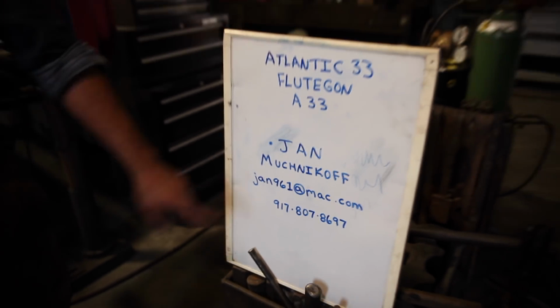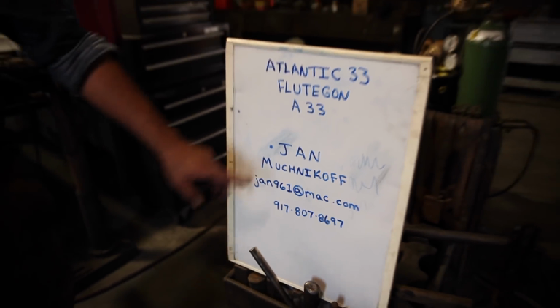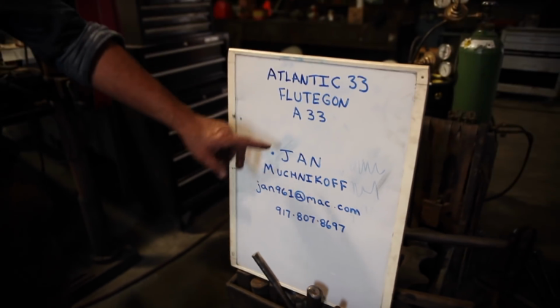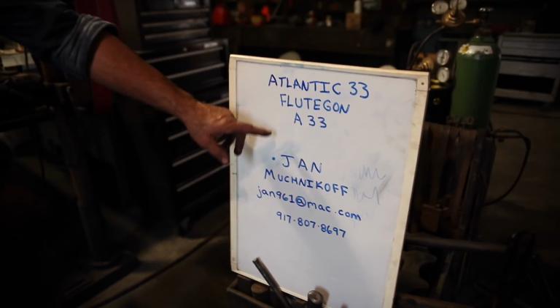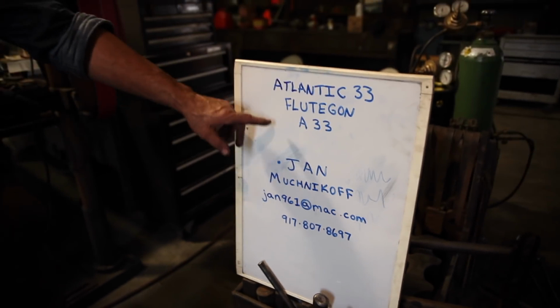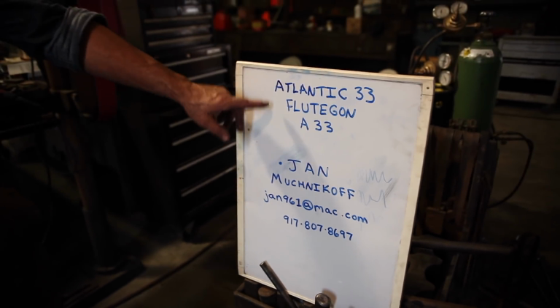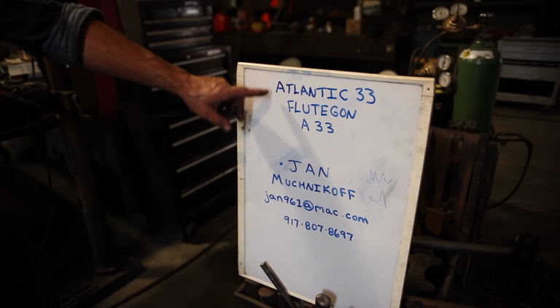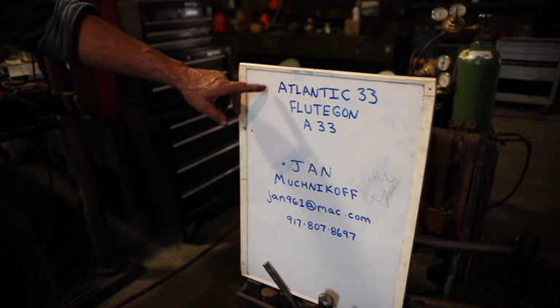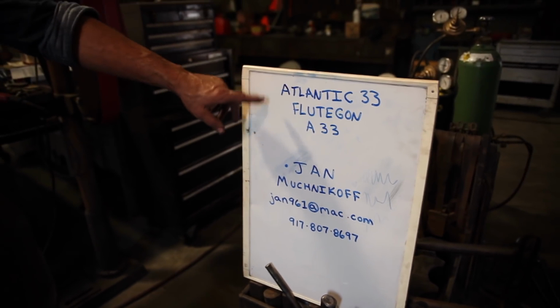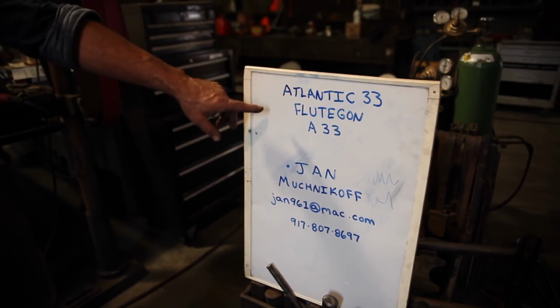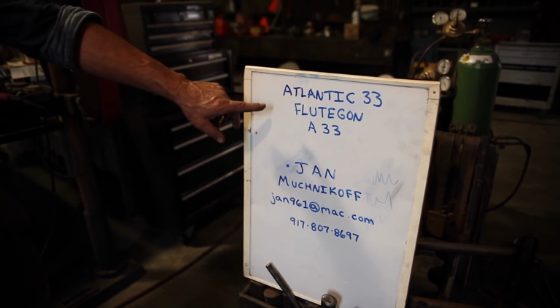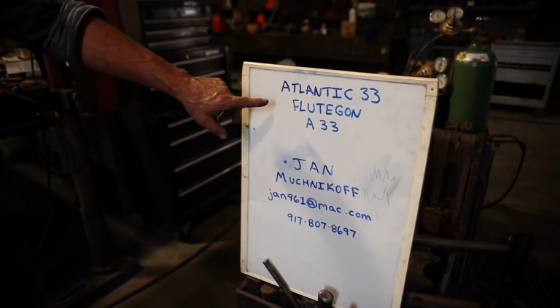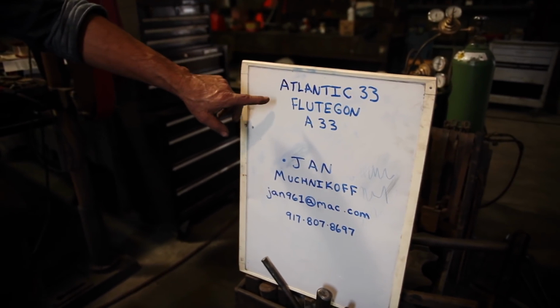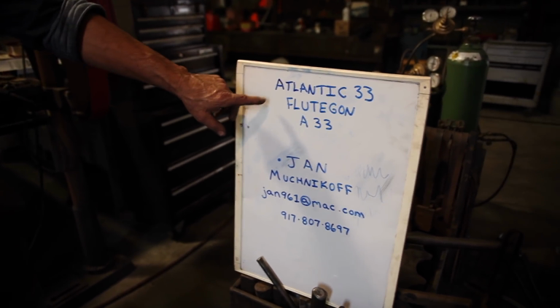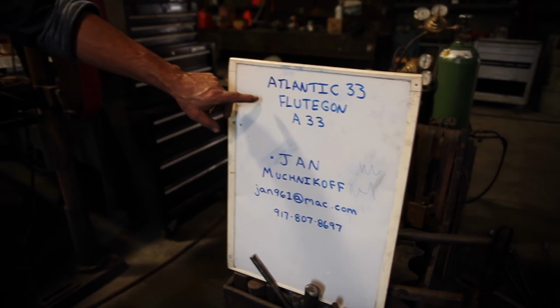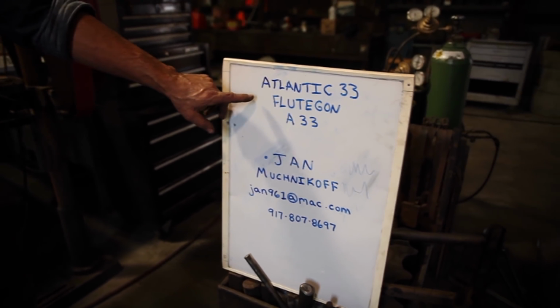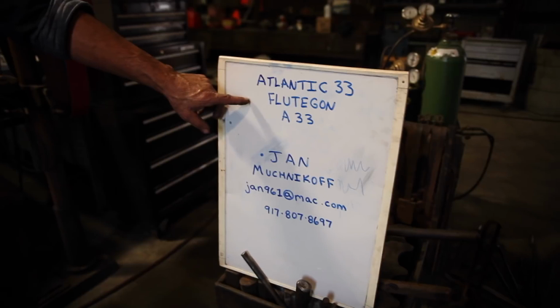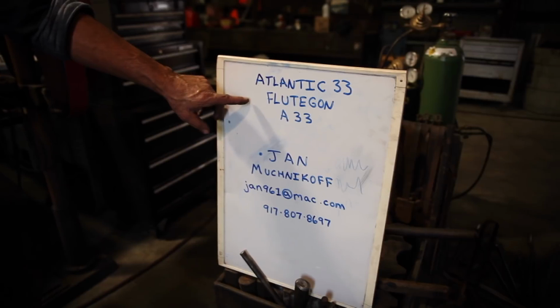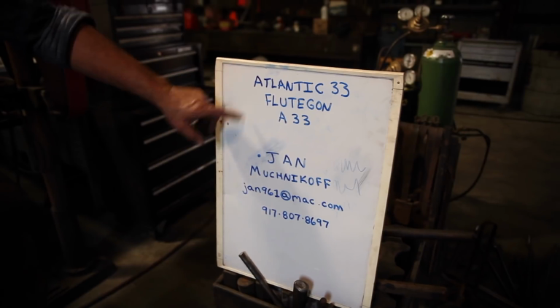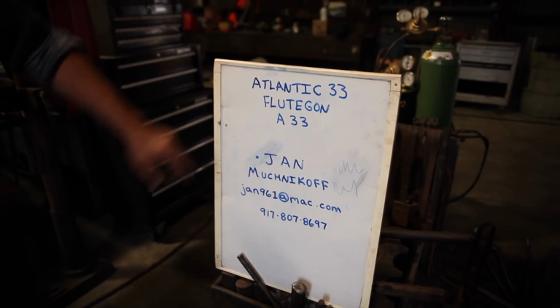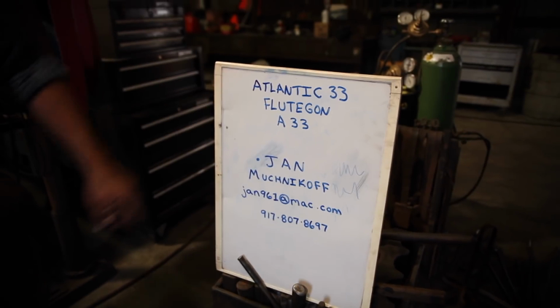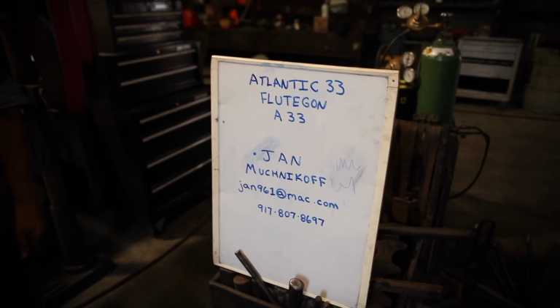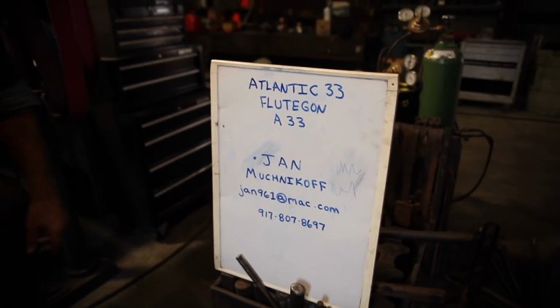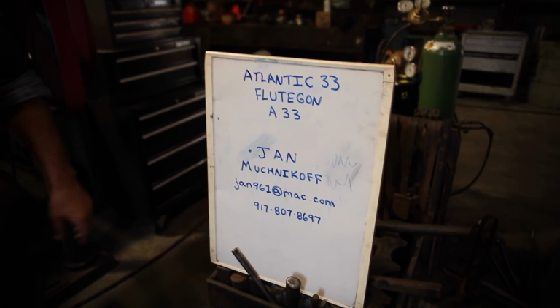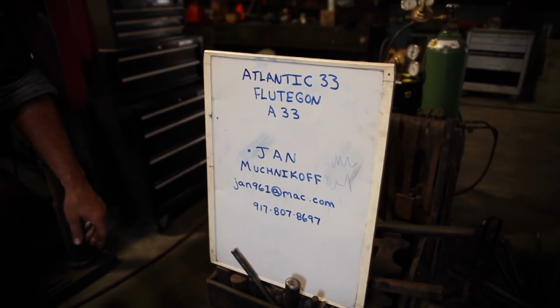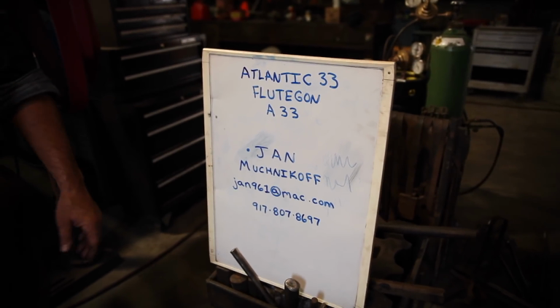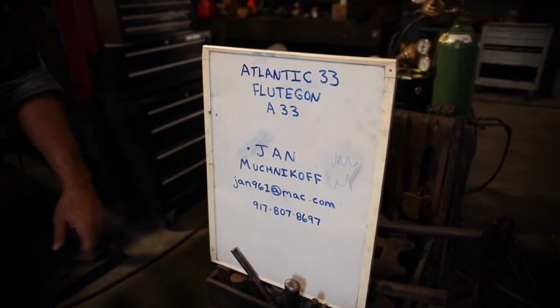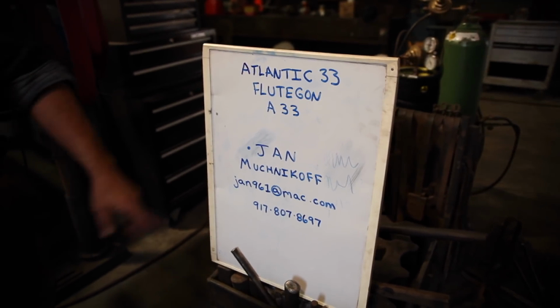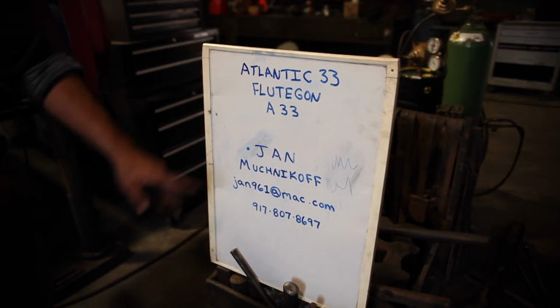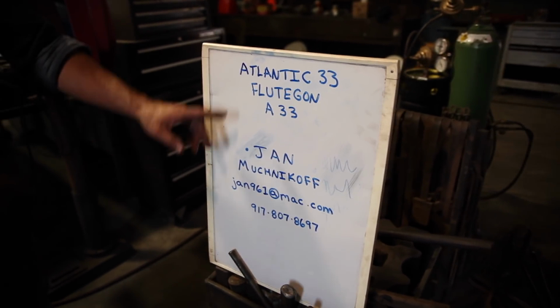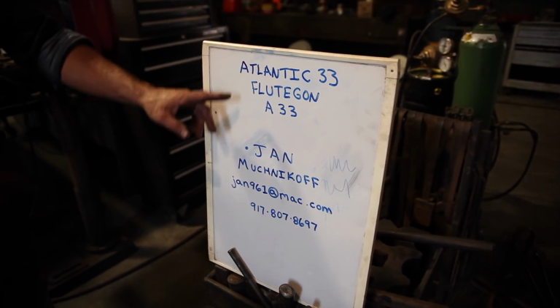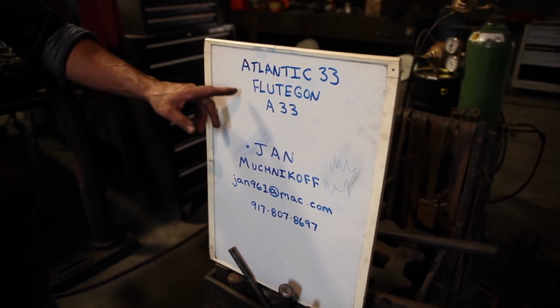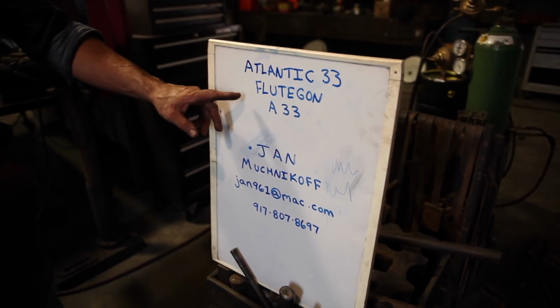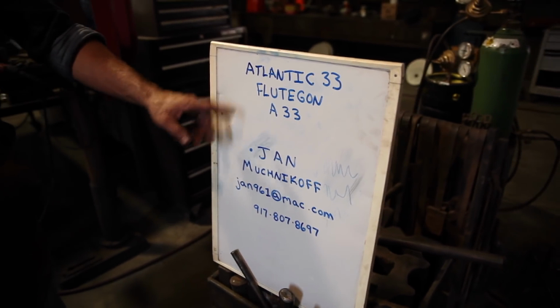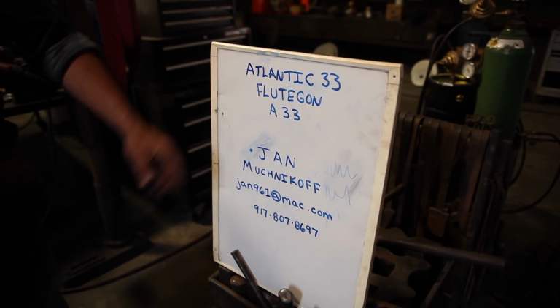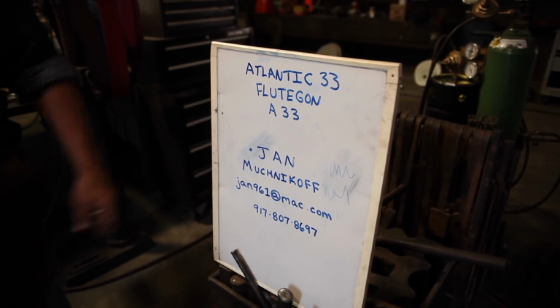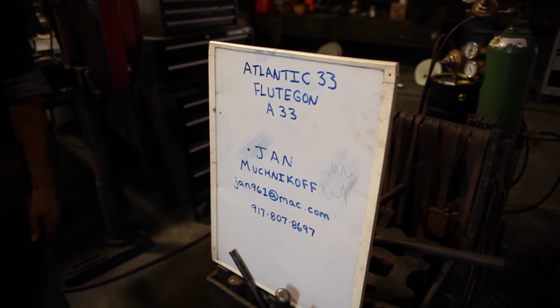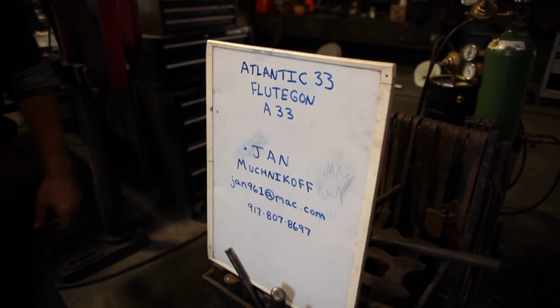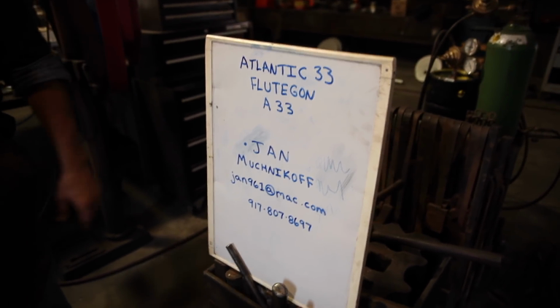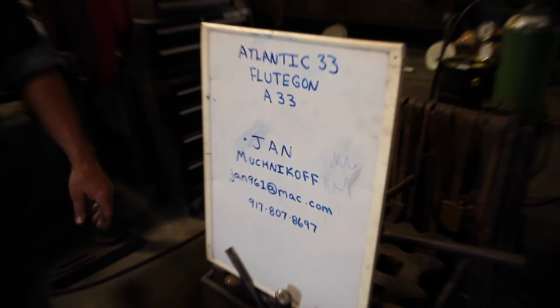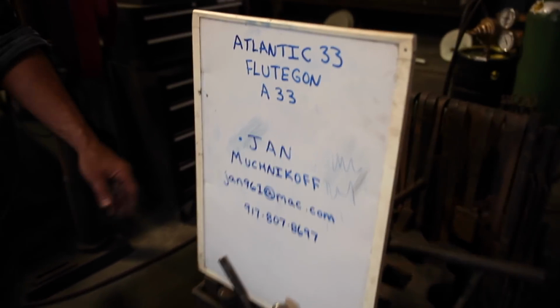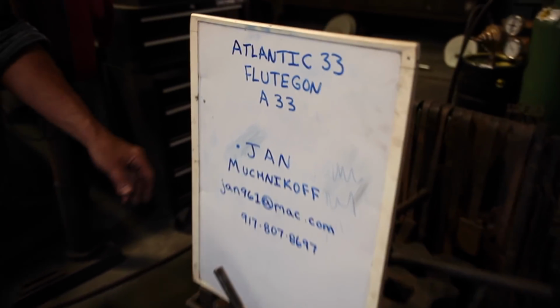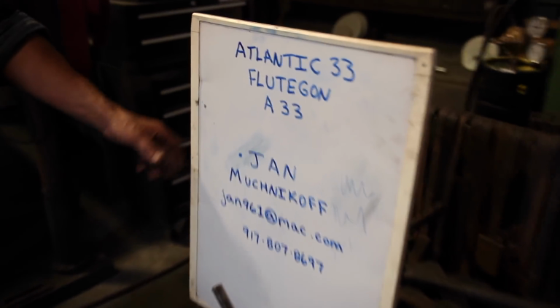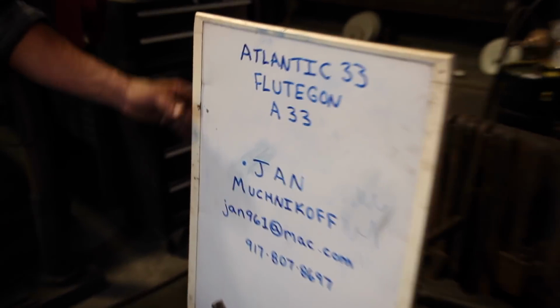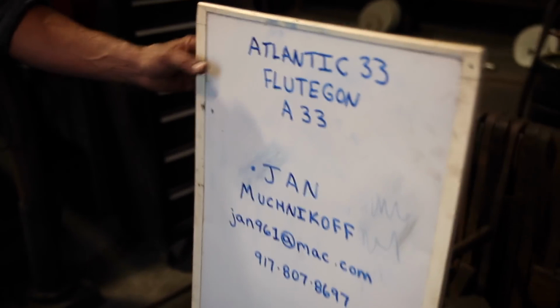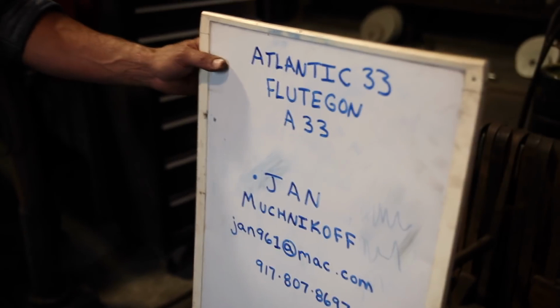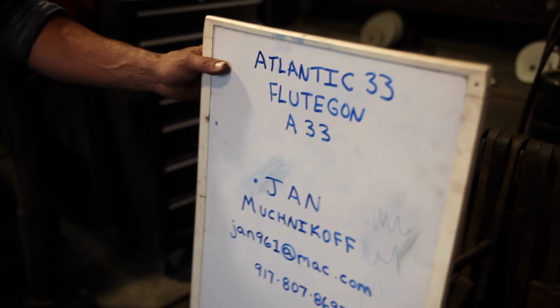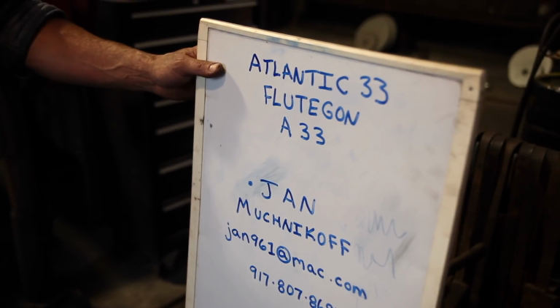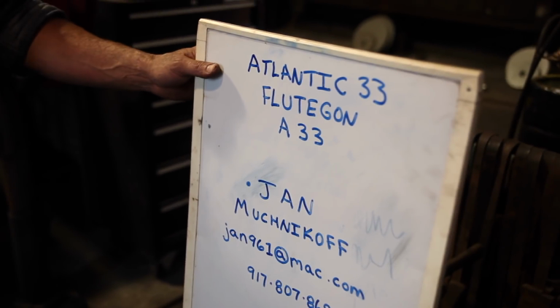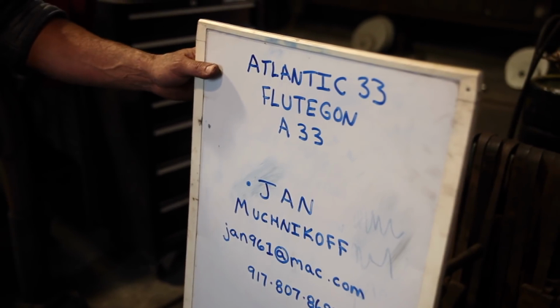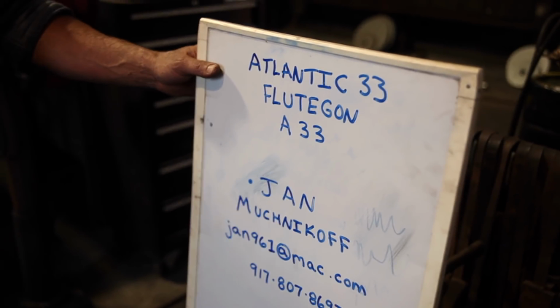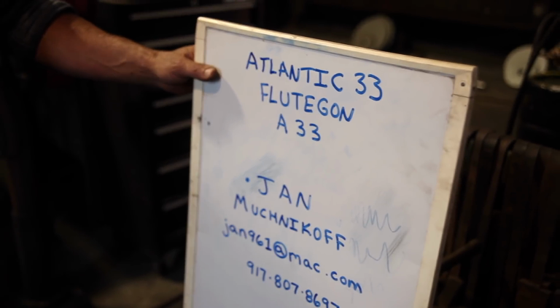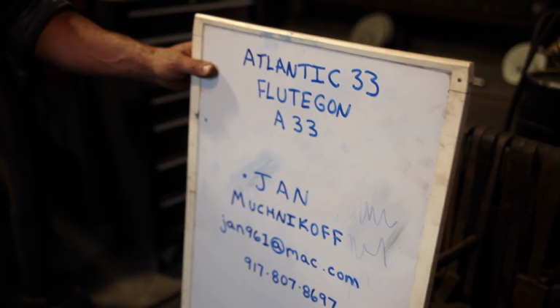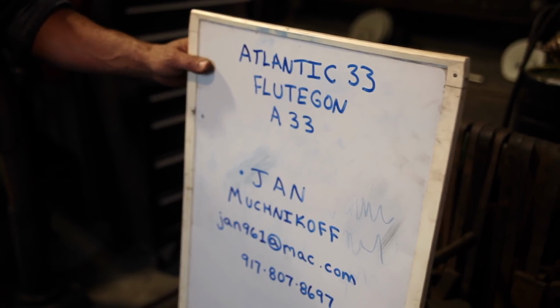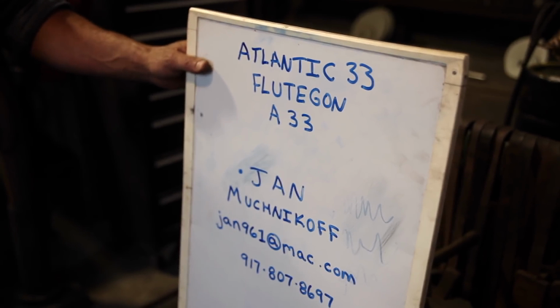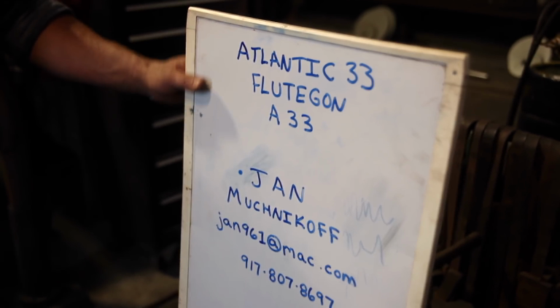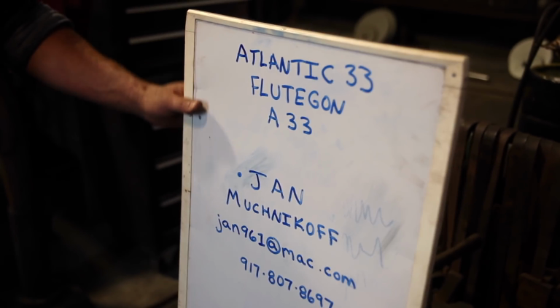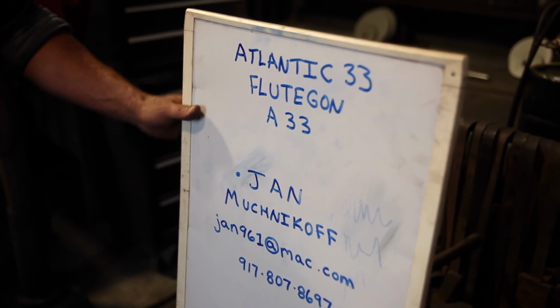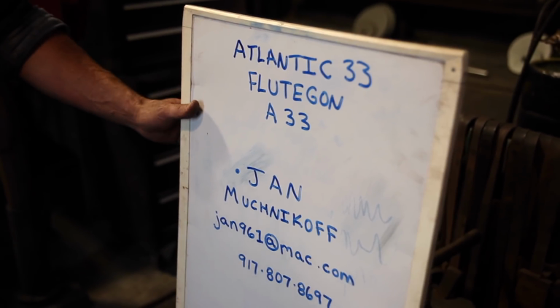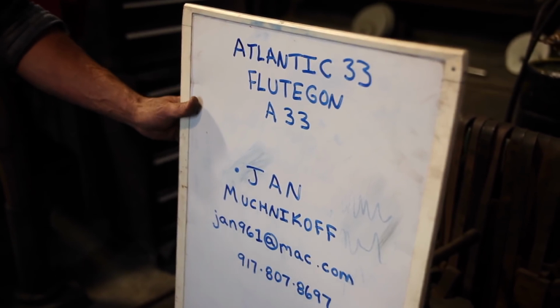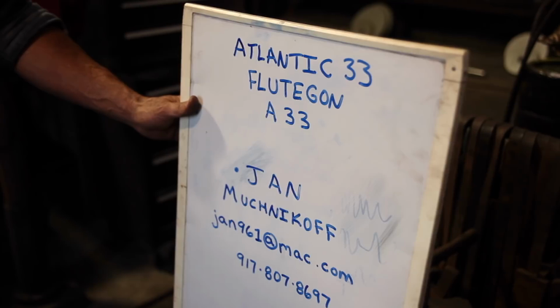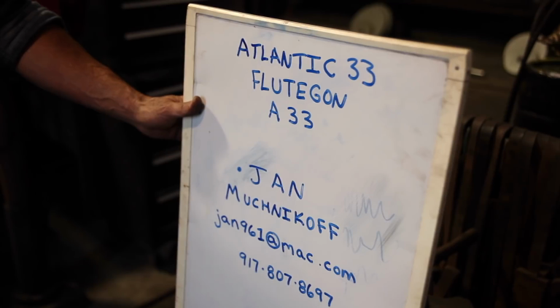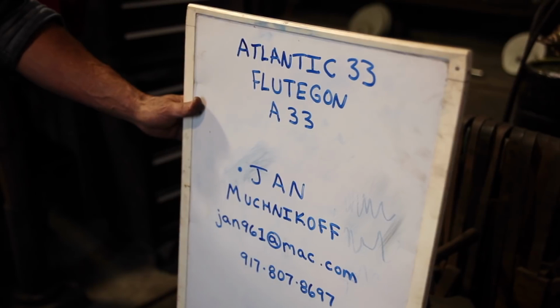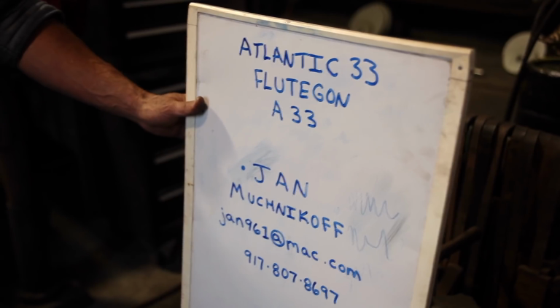So you might want to check it out. Give him a call and pick some of this stuff up. Believe me, you won't be disappointed with the performance you get out of it.